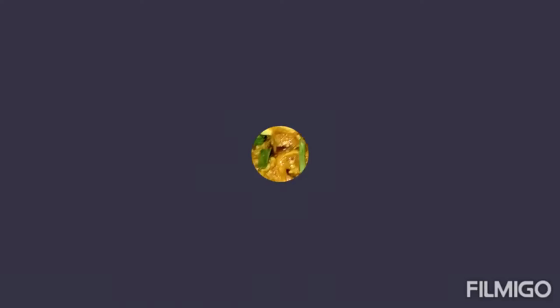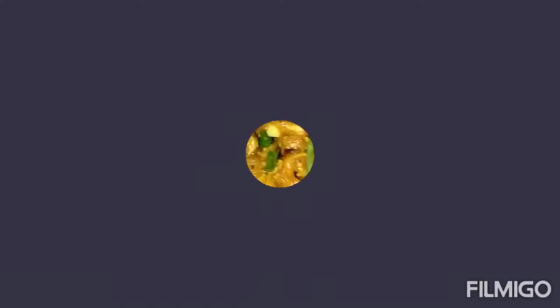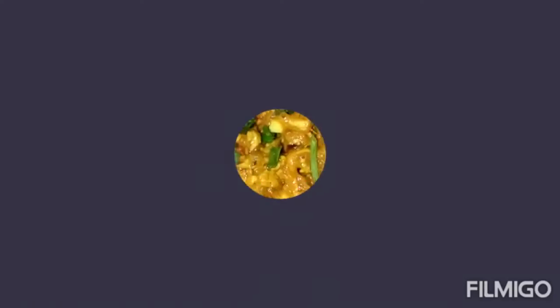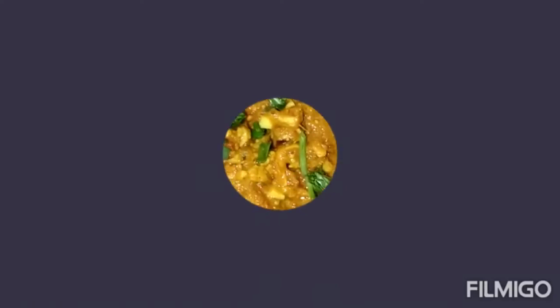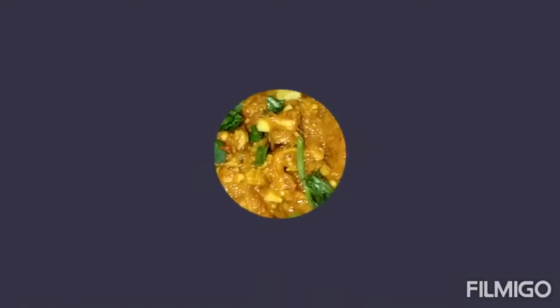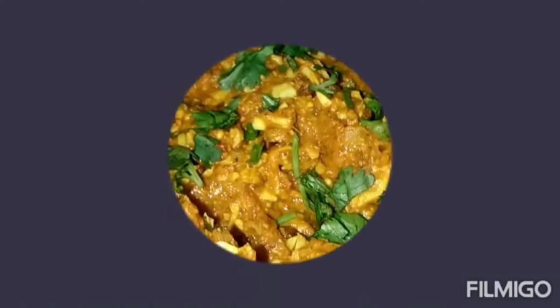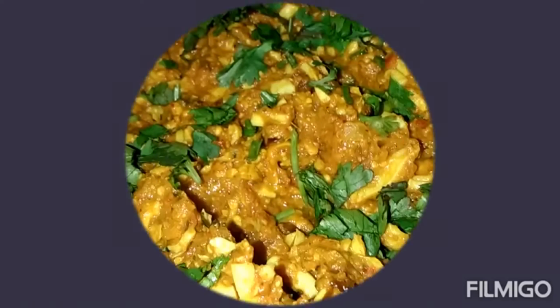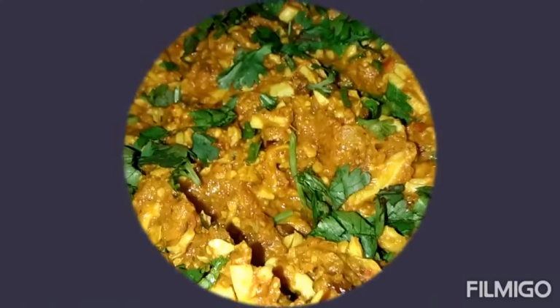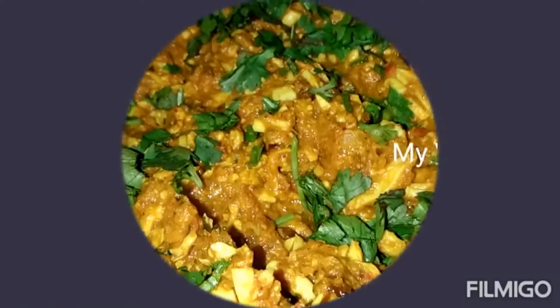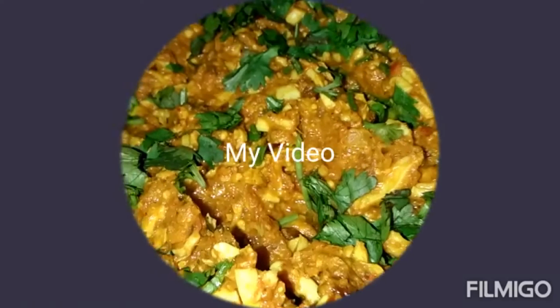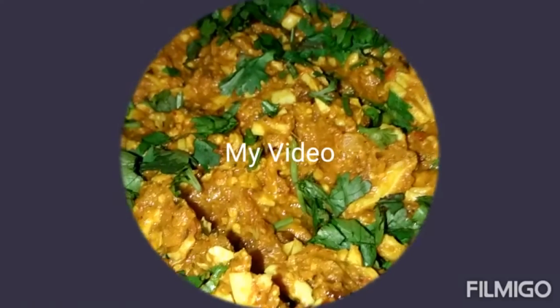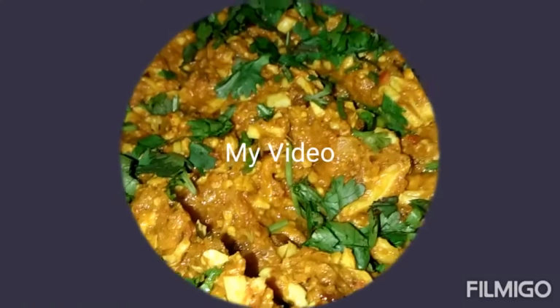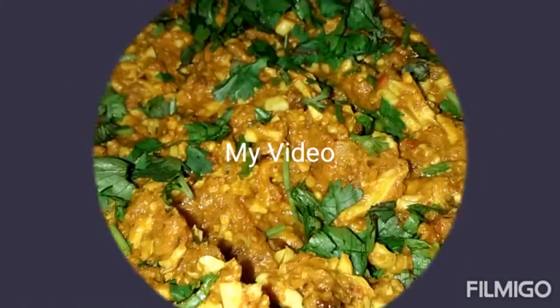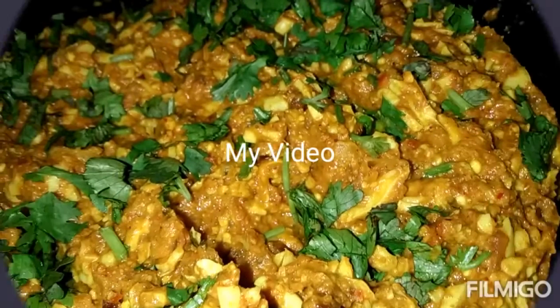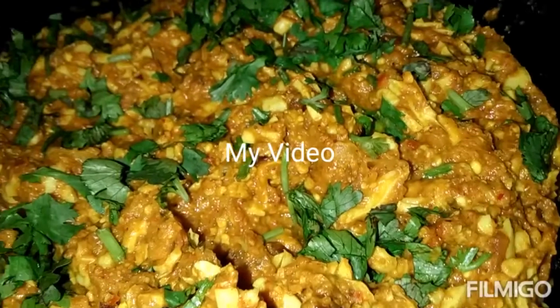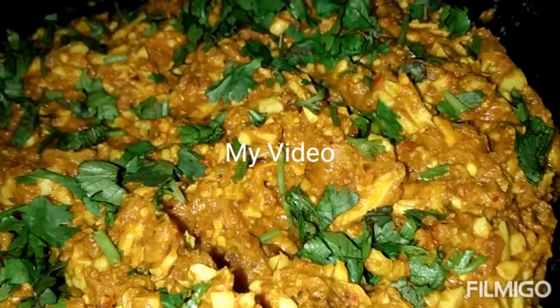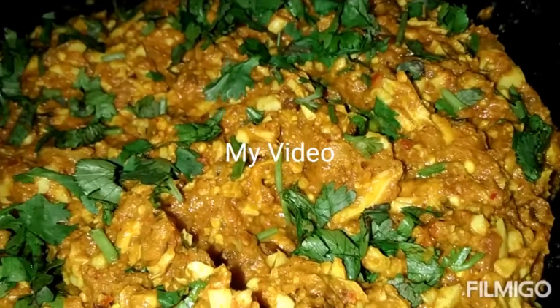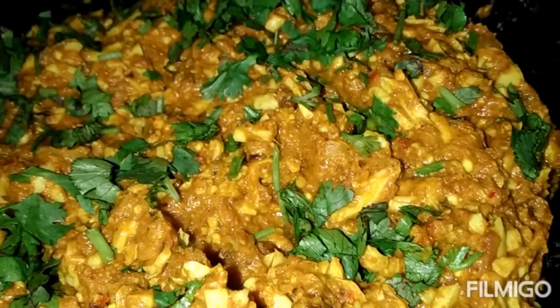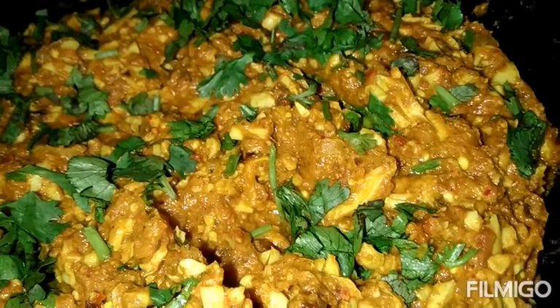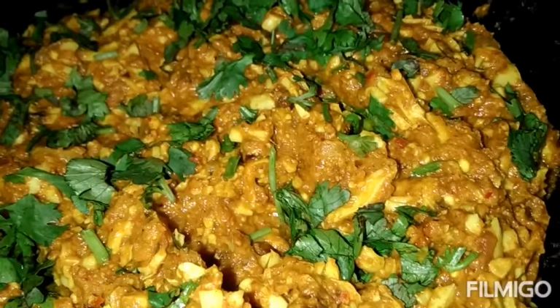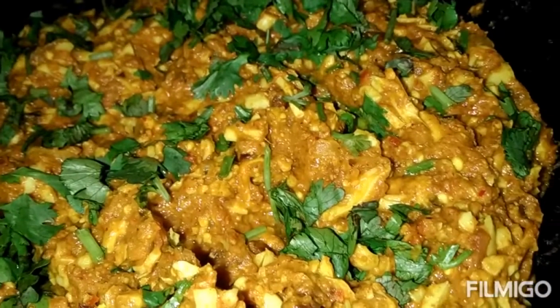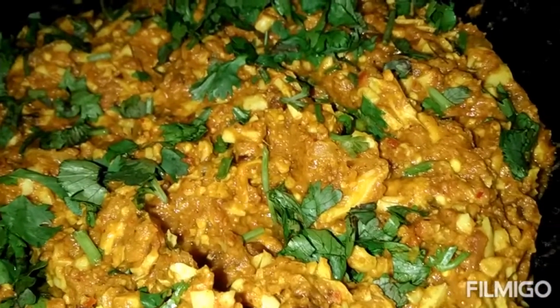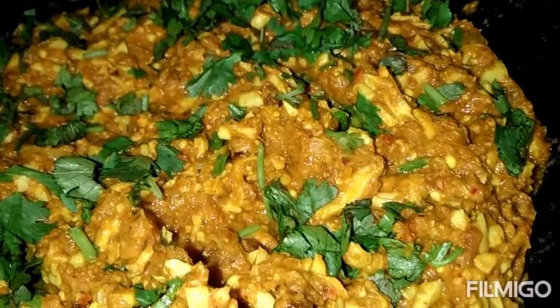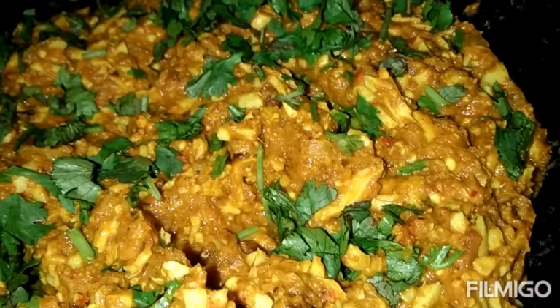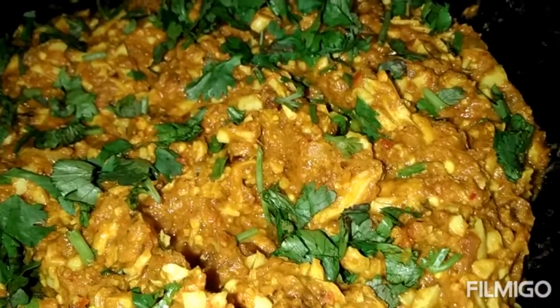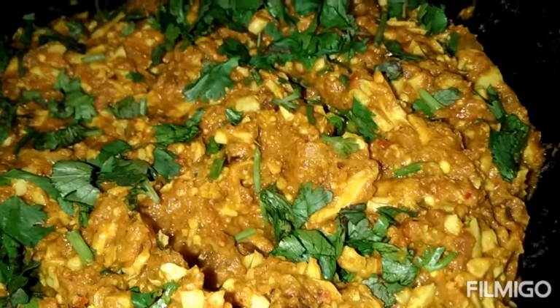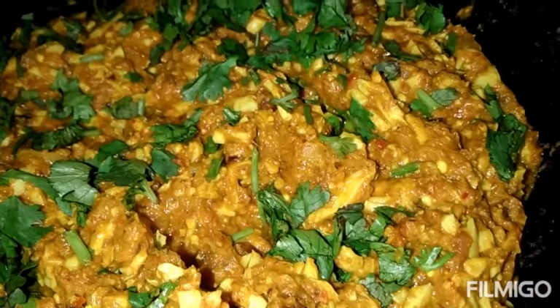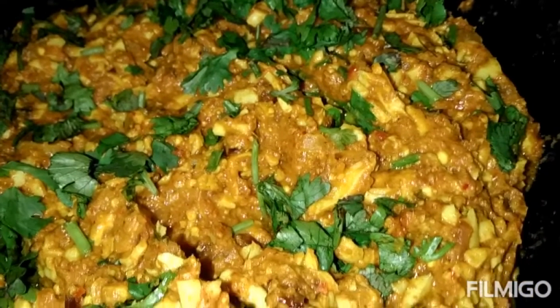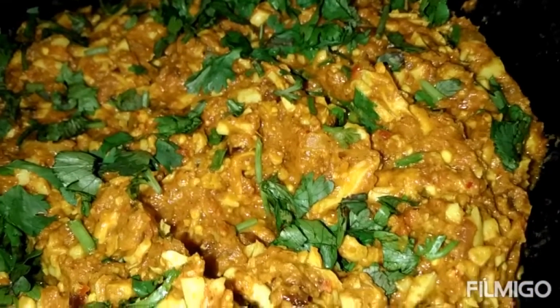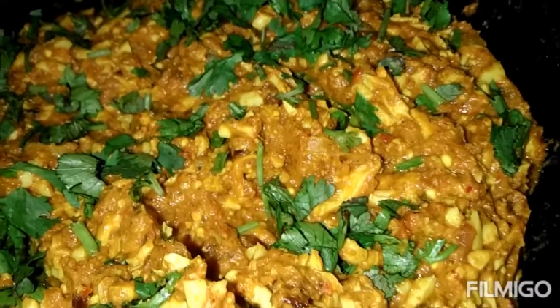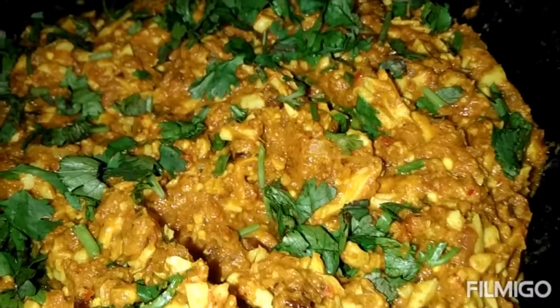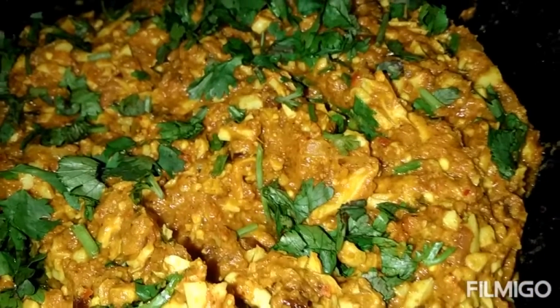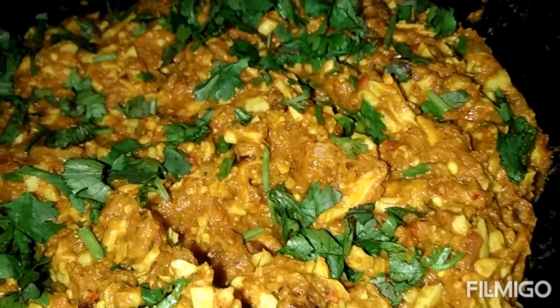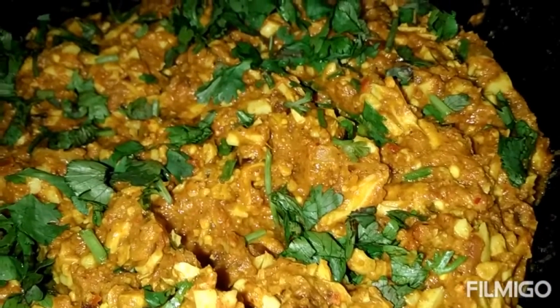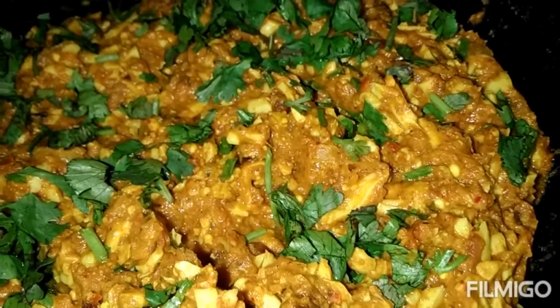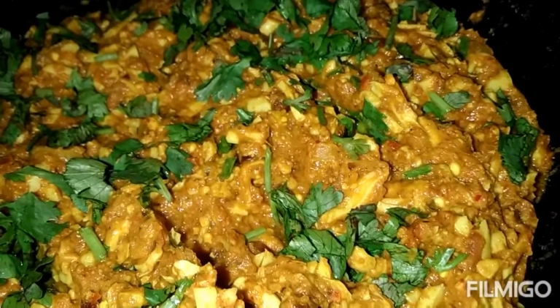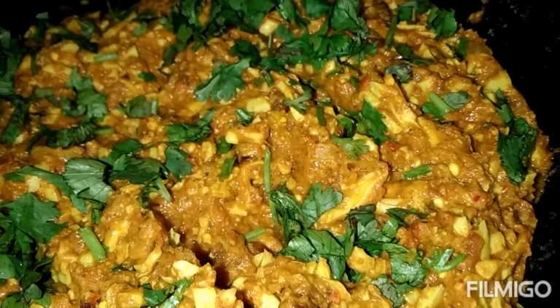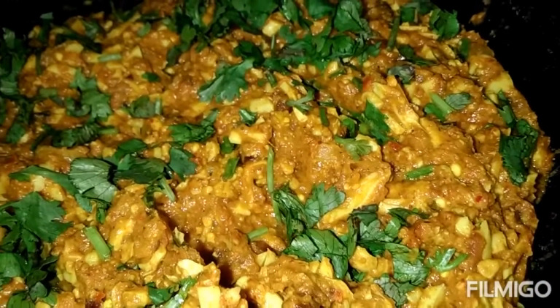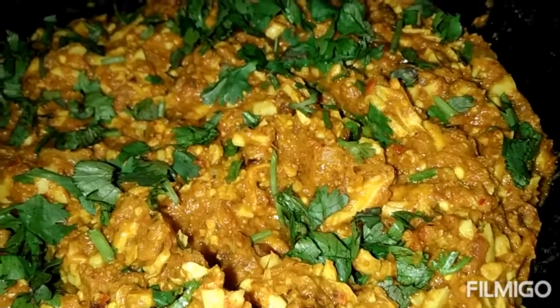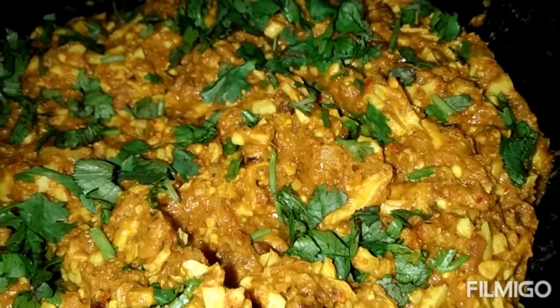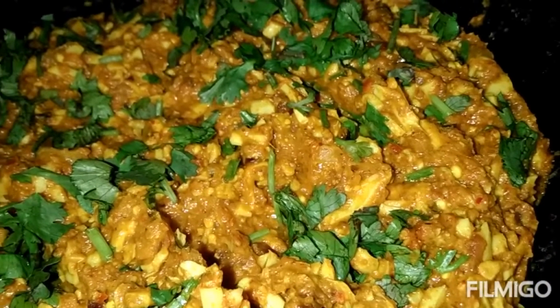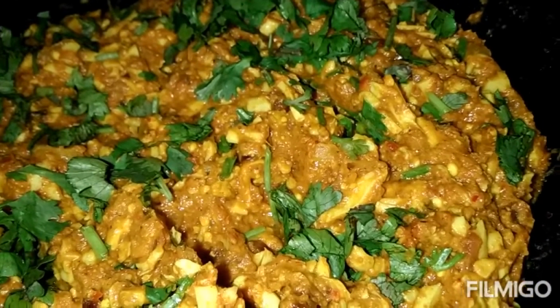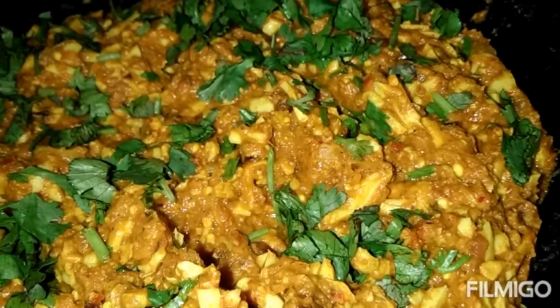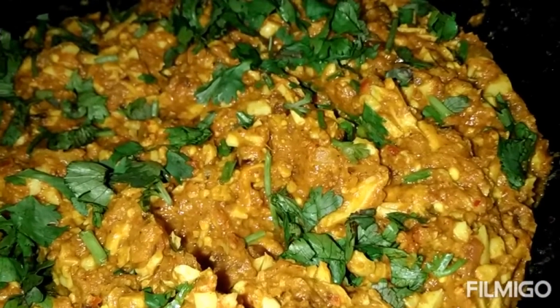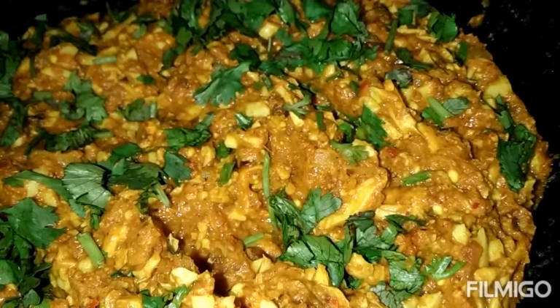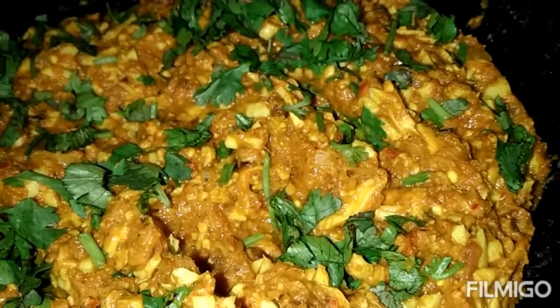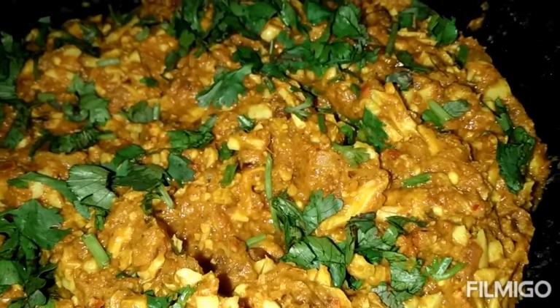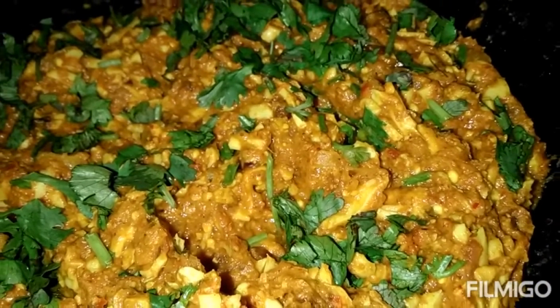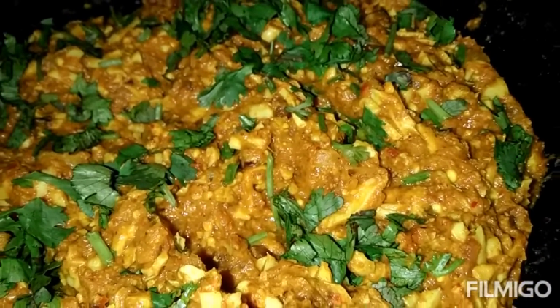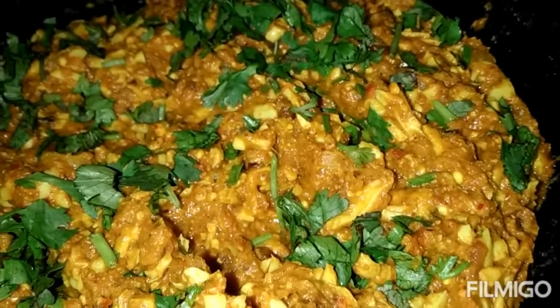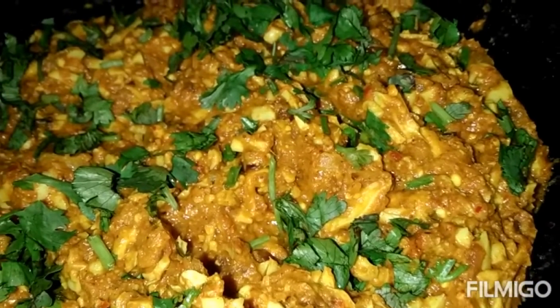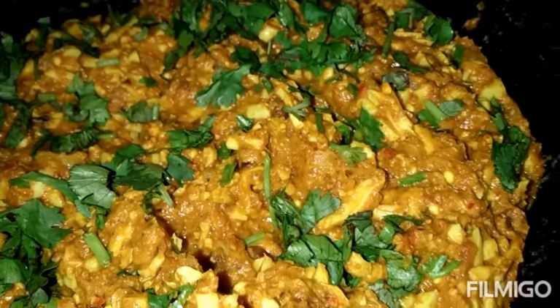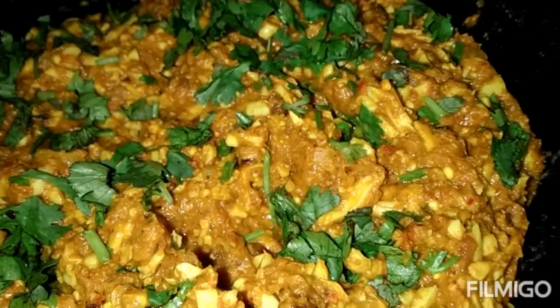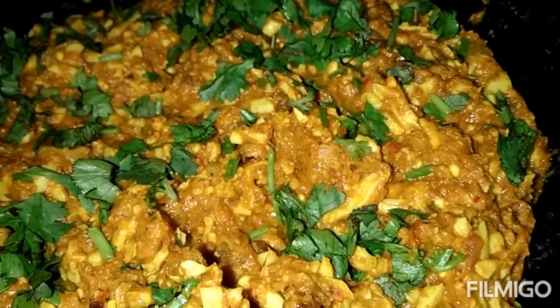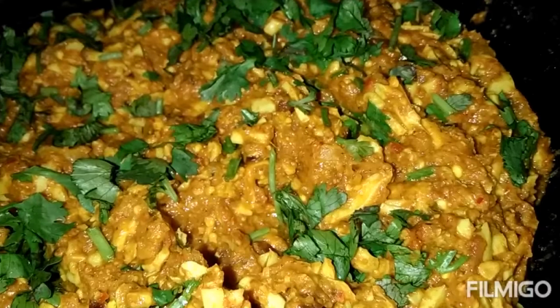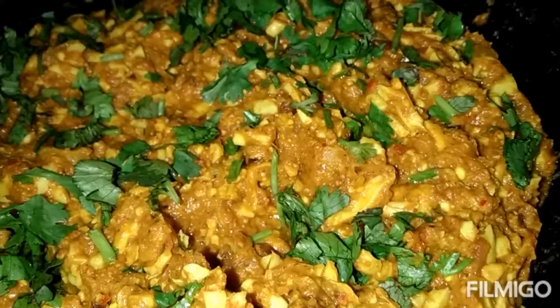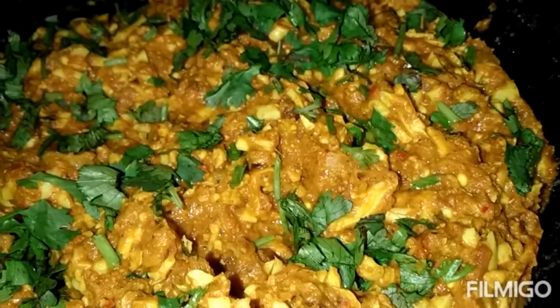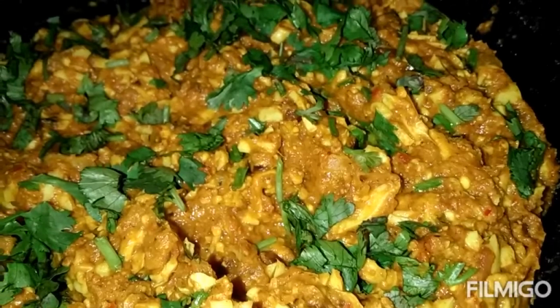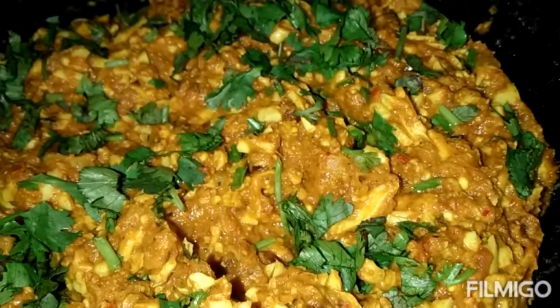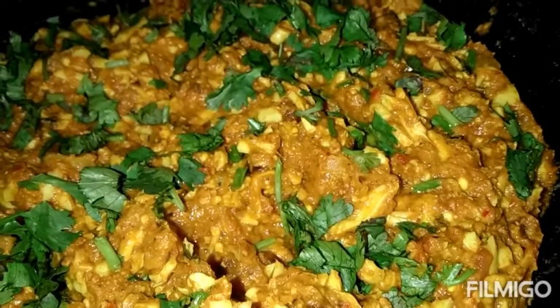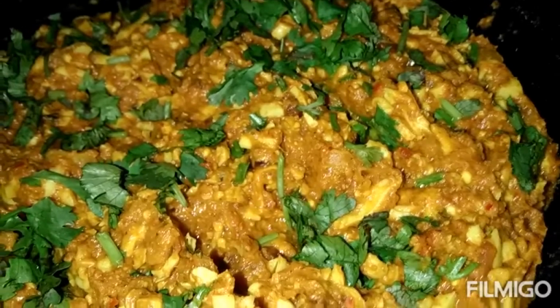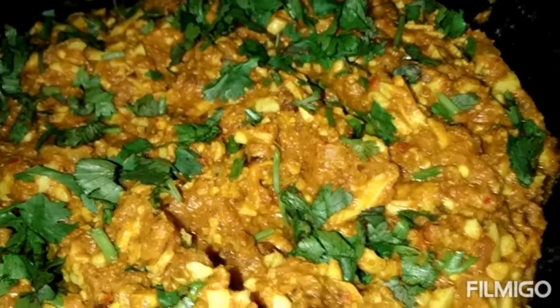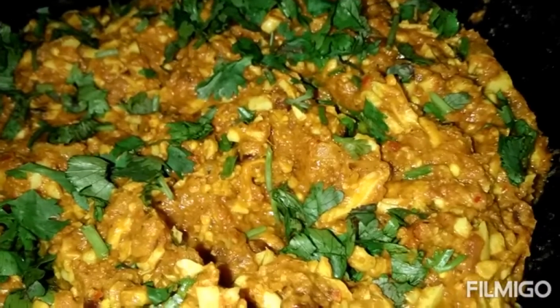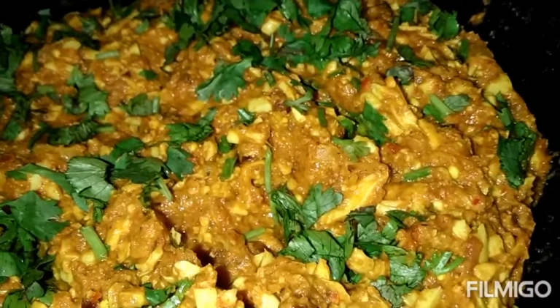Hello and welcome to my channel Rohan Street. Today I am going to make egg kima. Let's see this recipe.